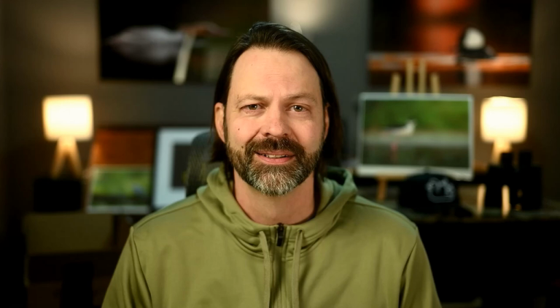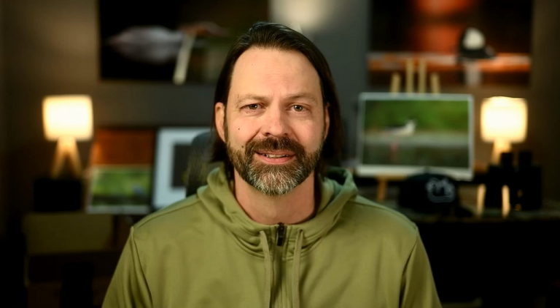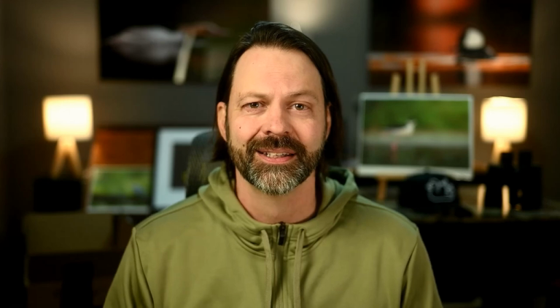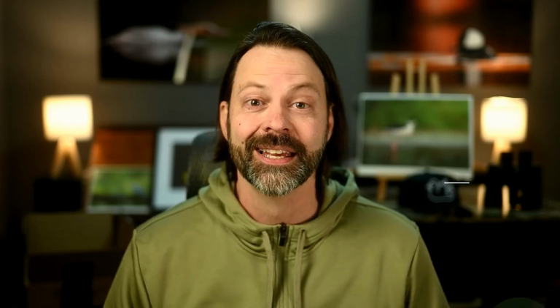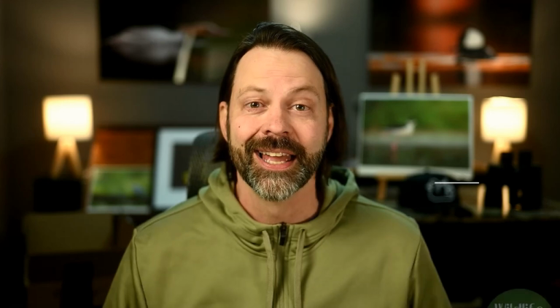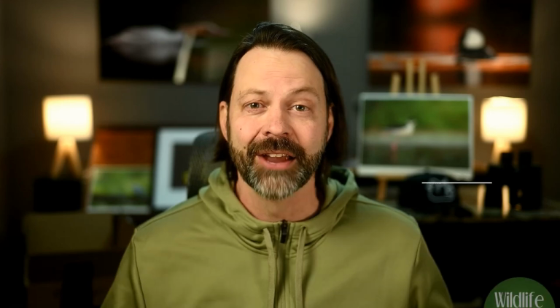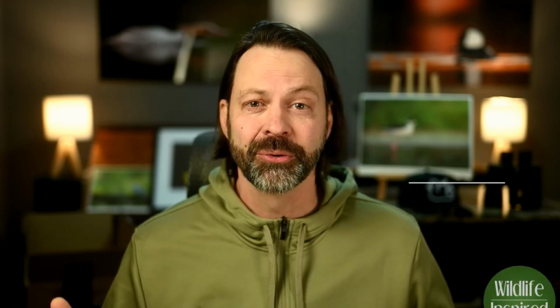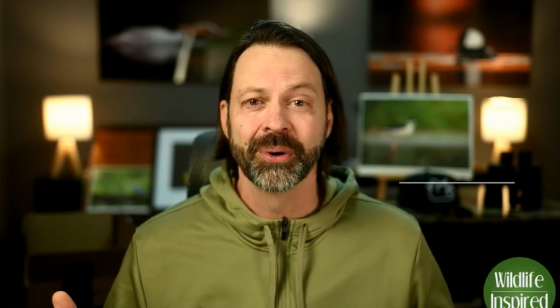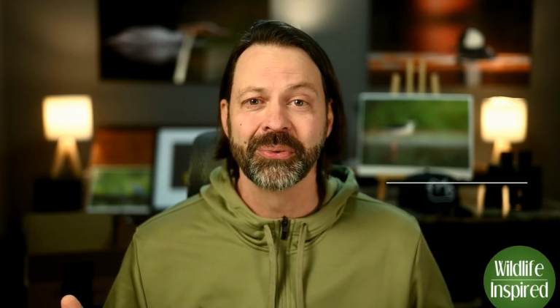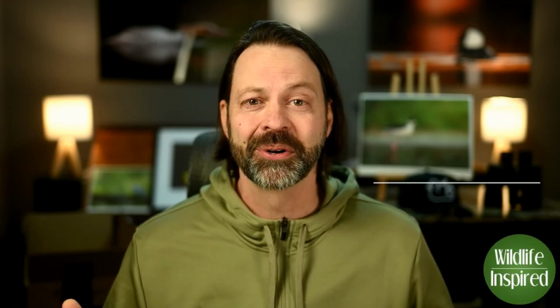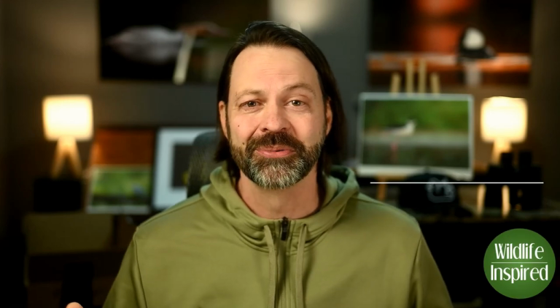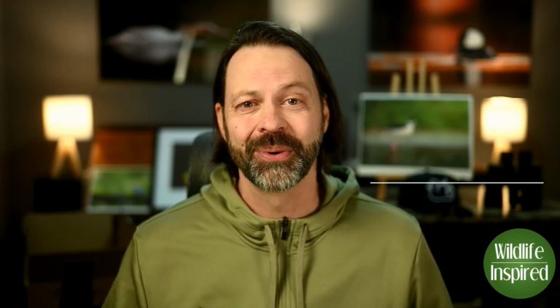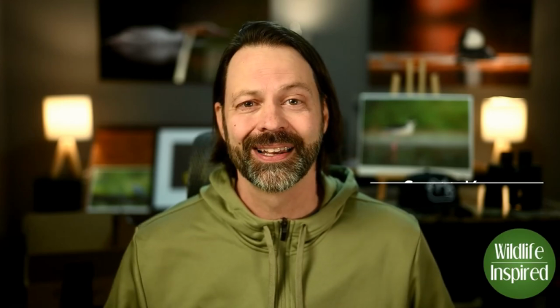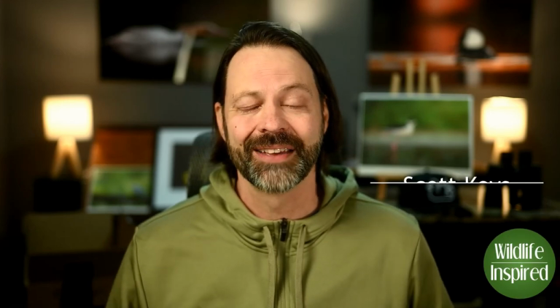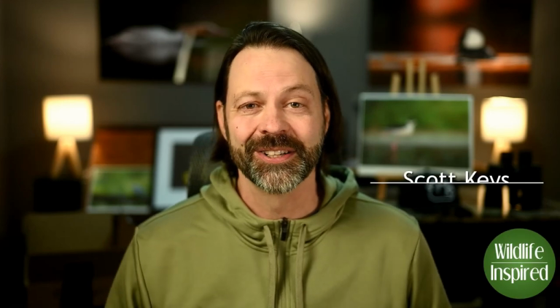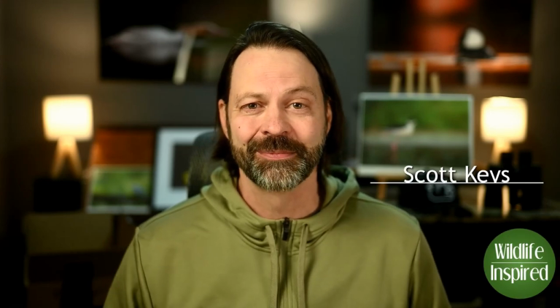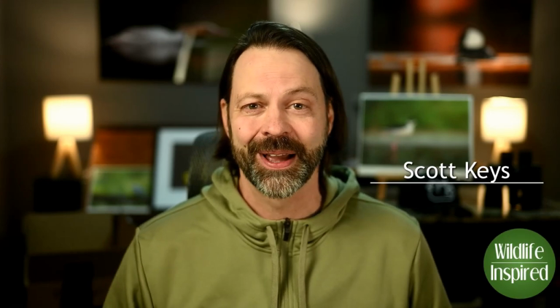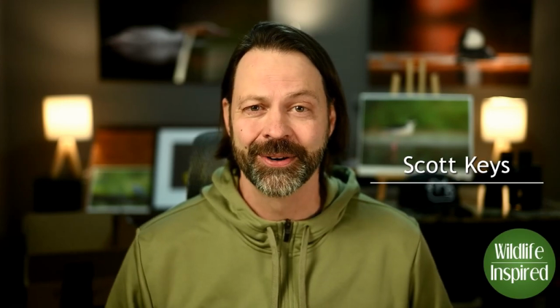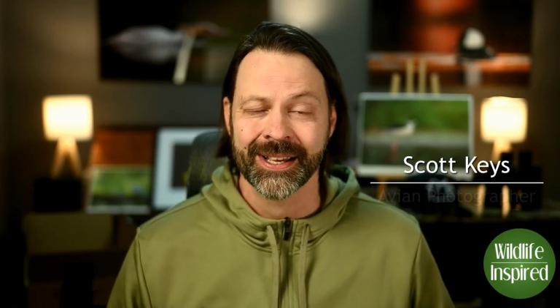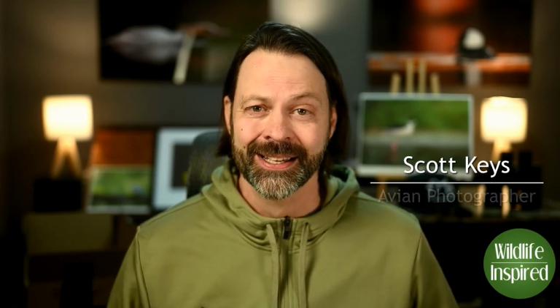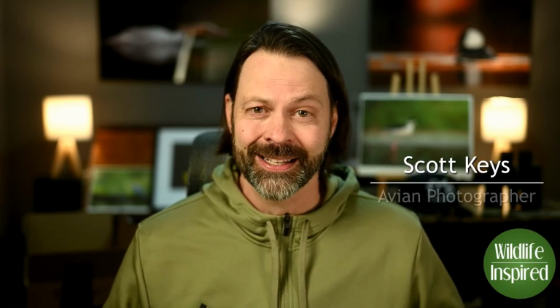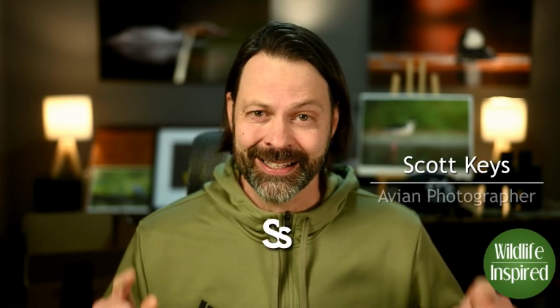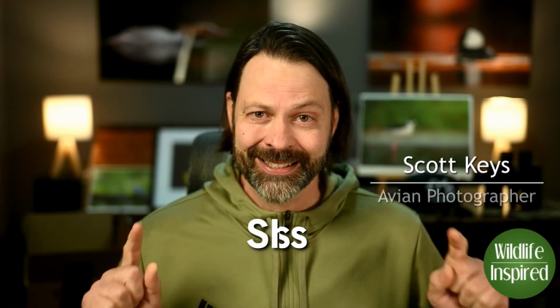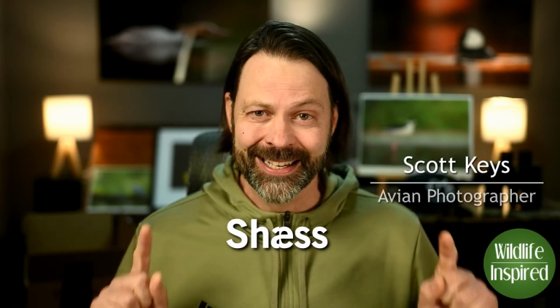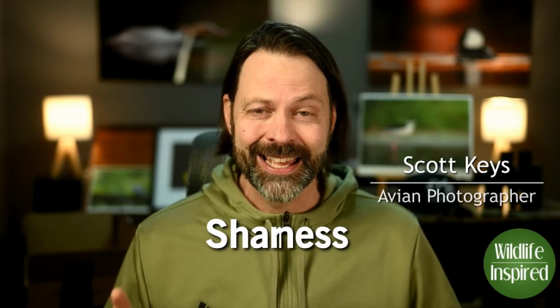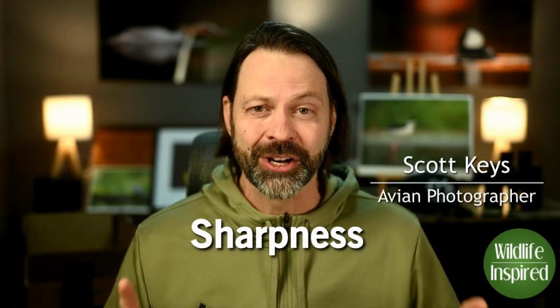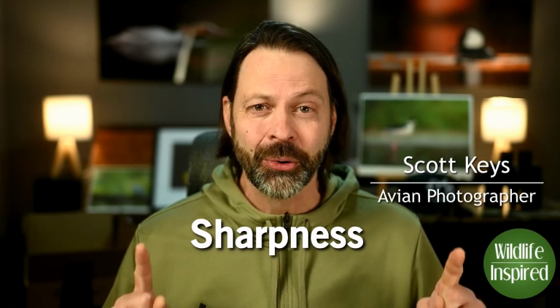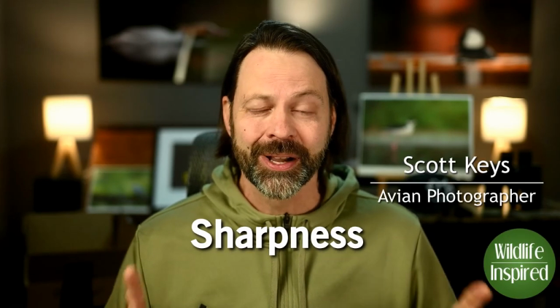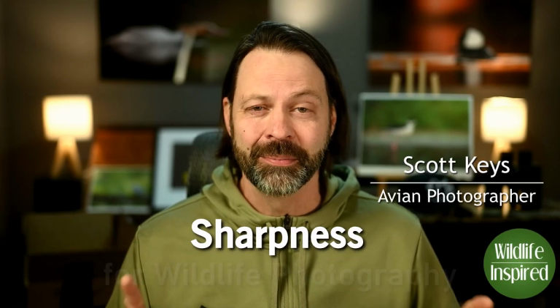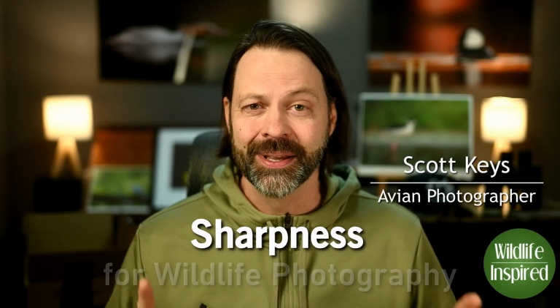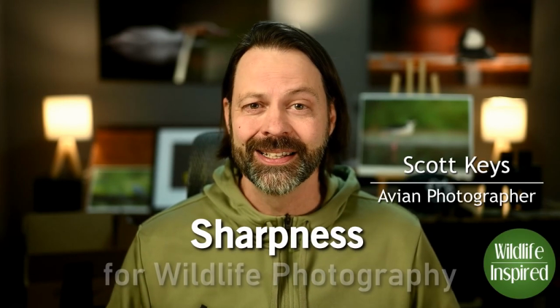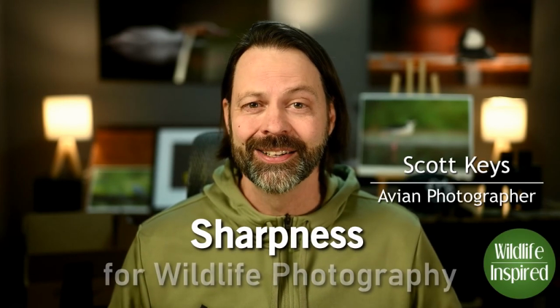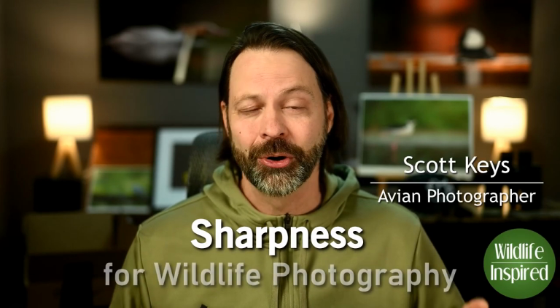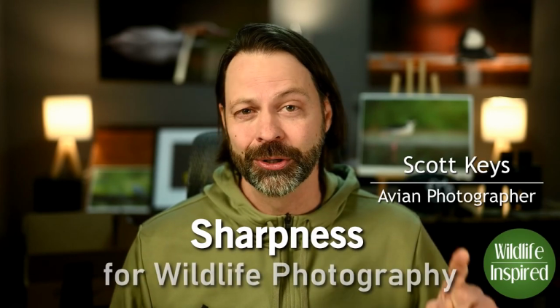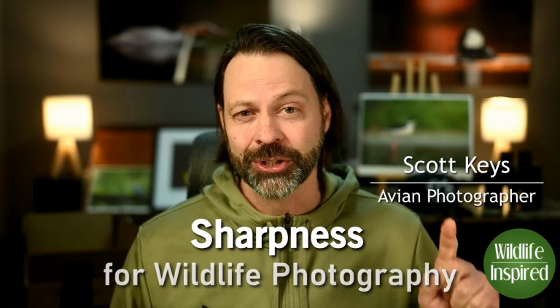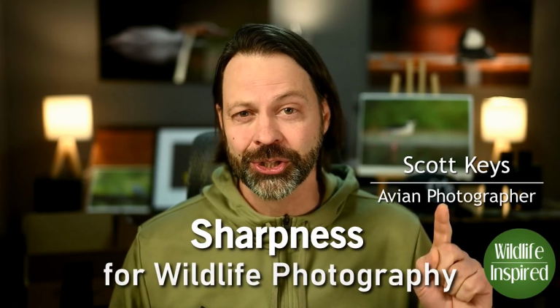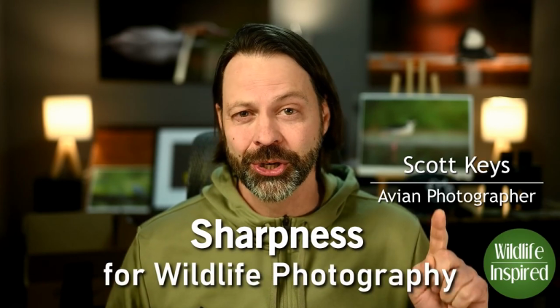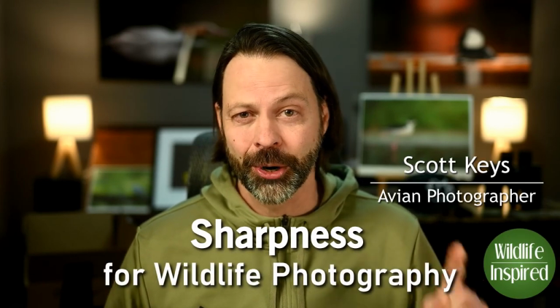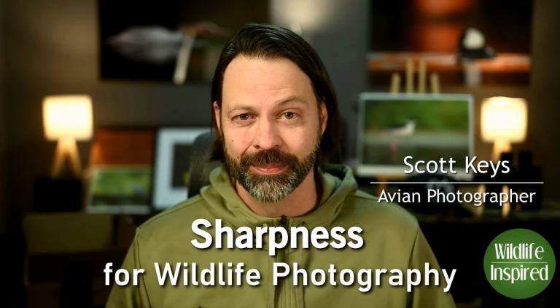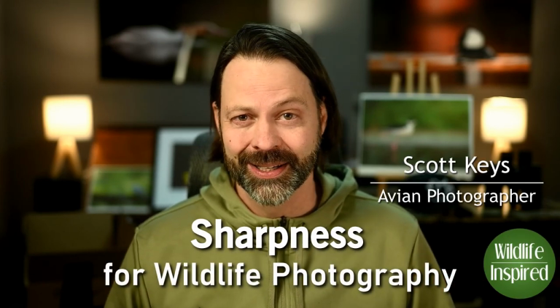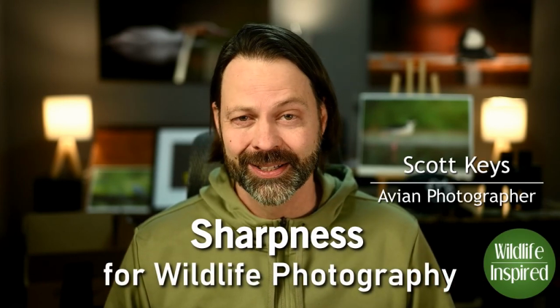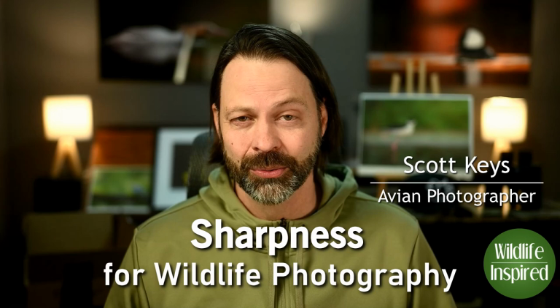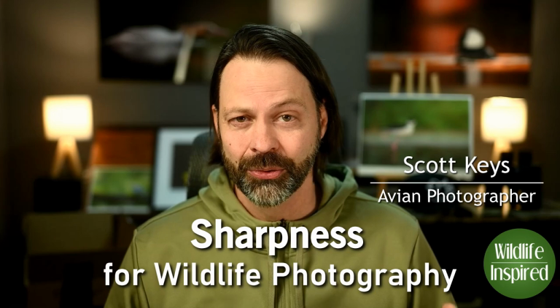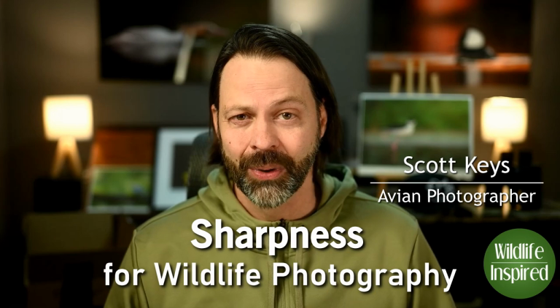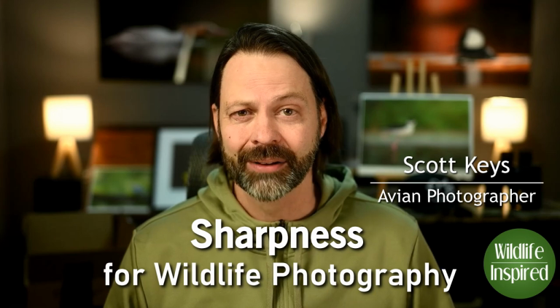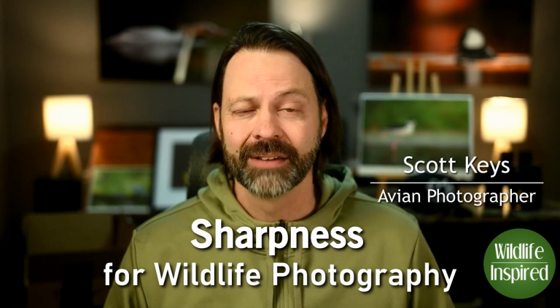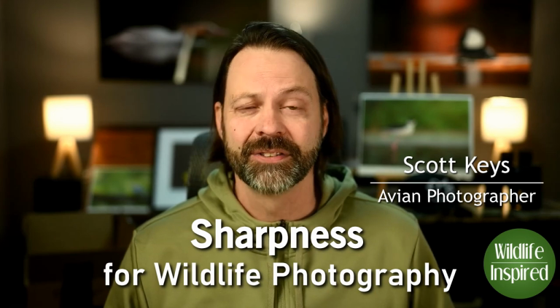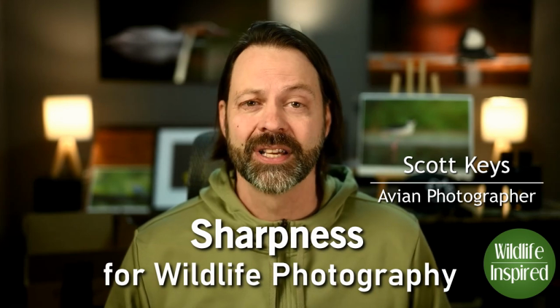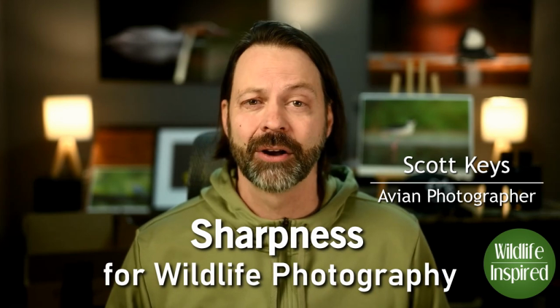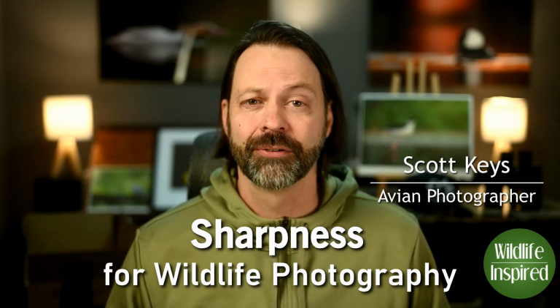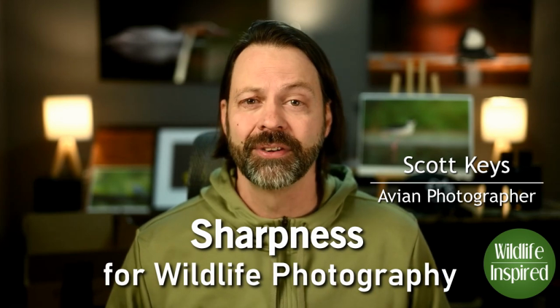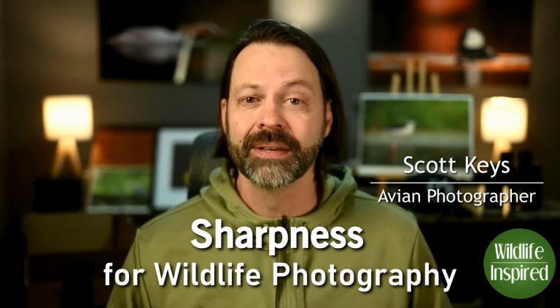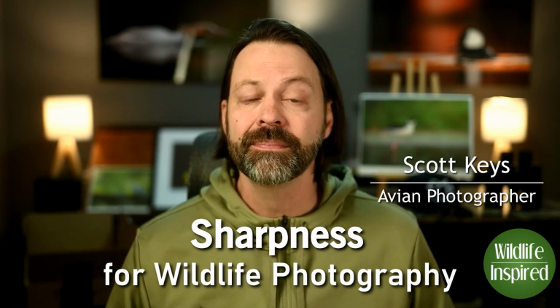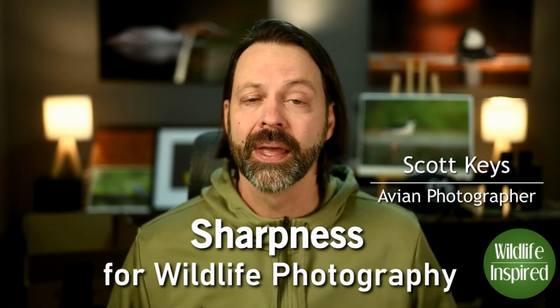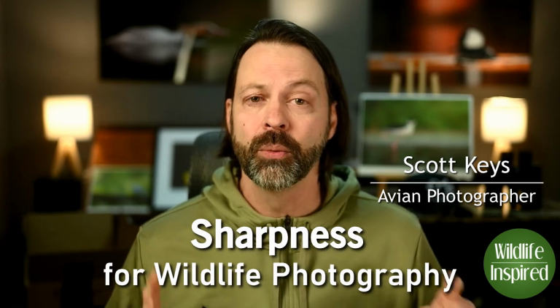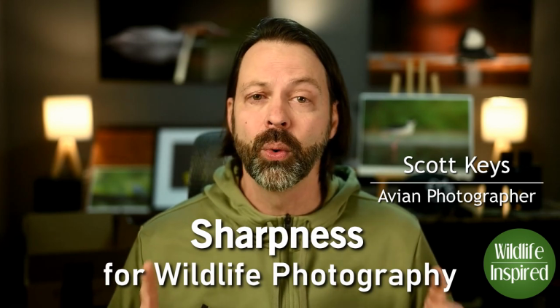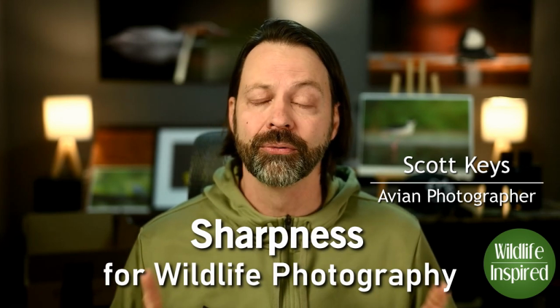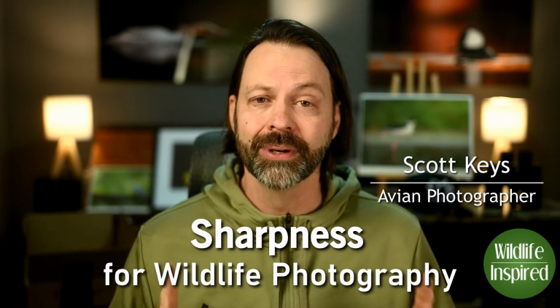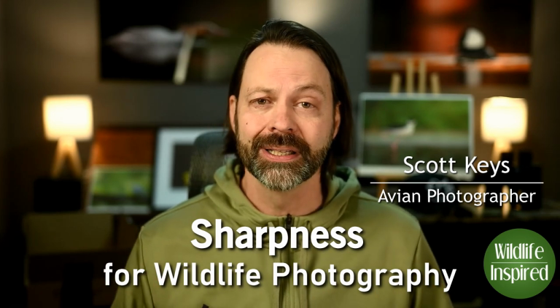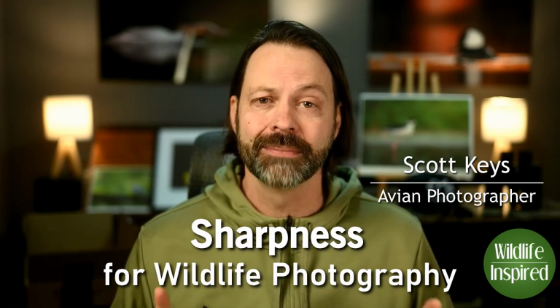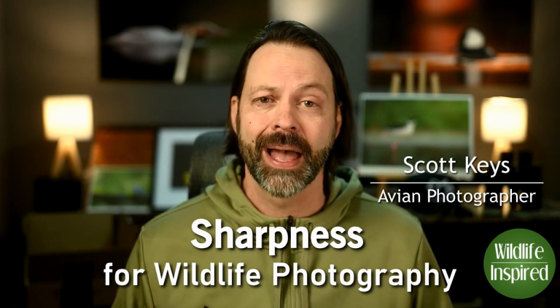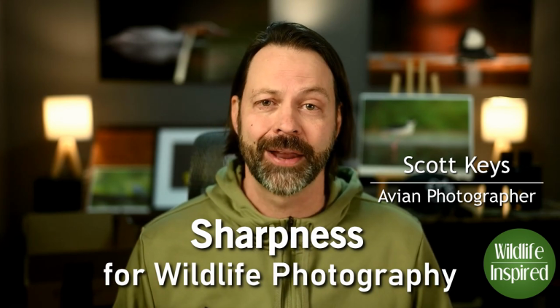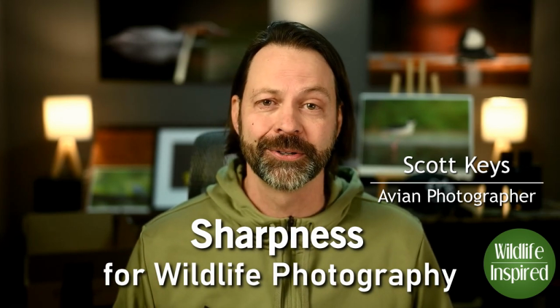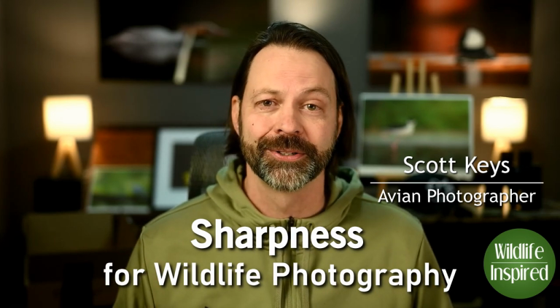Hey everyone, welcome to Wildlife Inspired. Today, a quick opinion on sharpness with wildlife photography and what really matters.